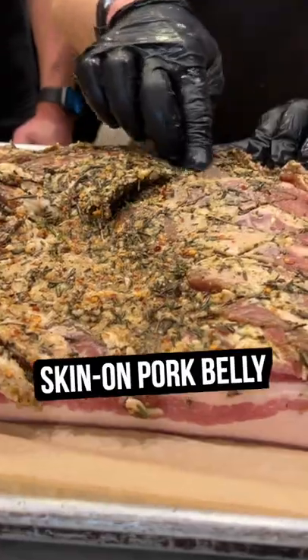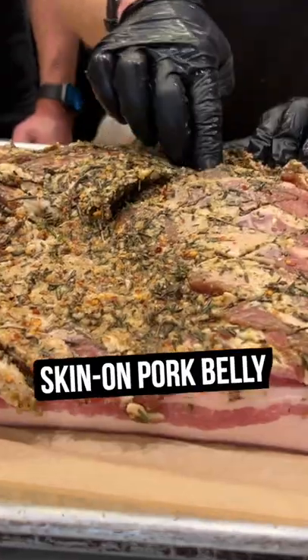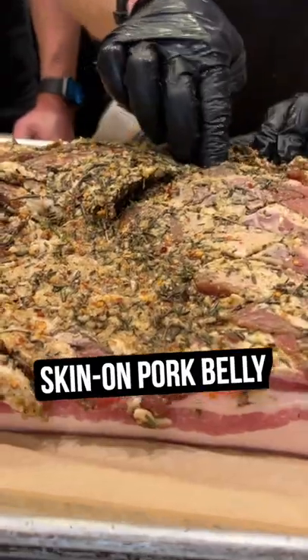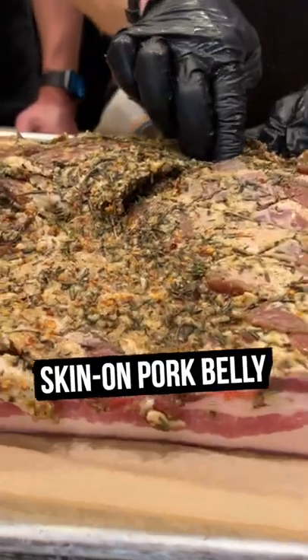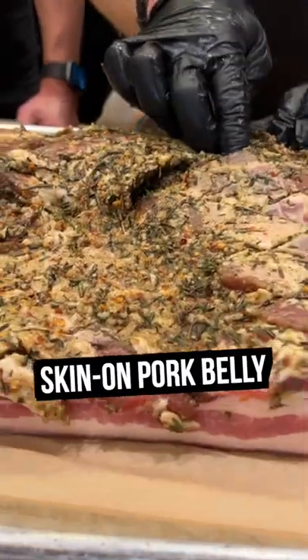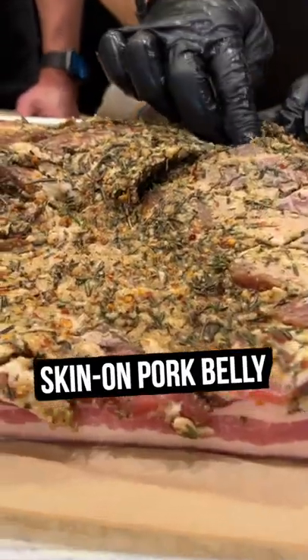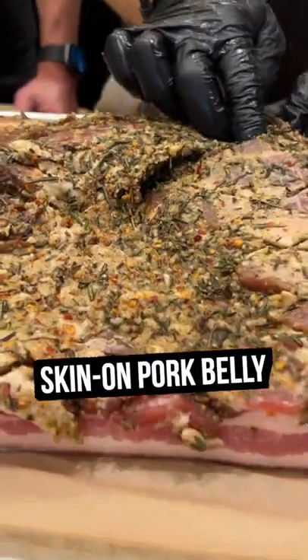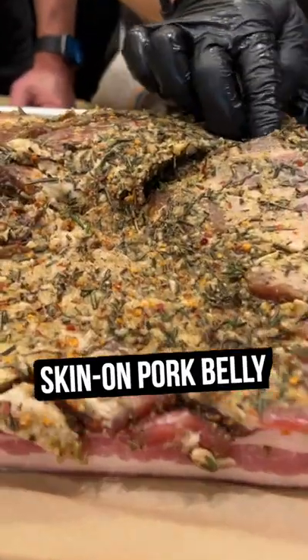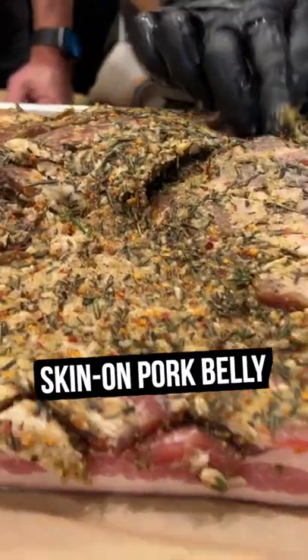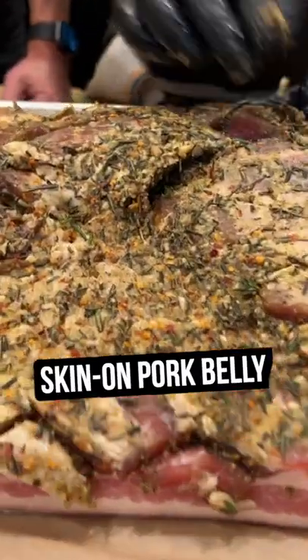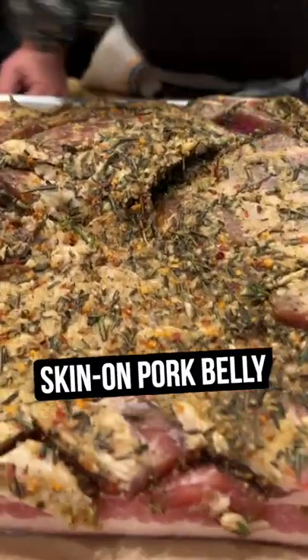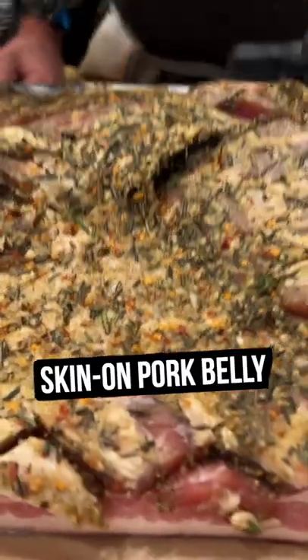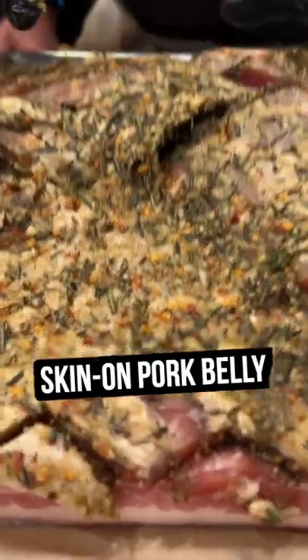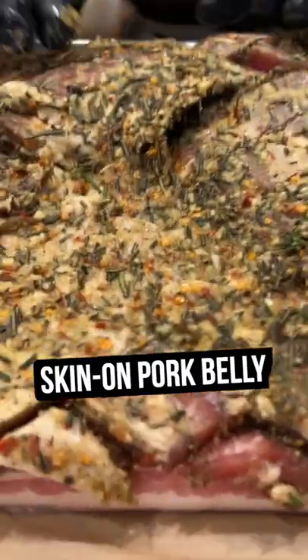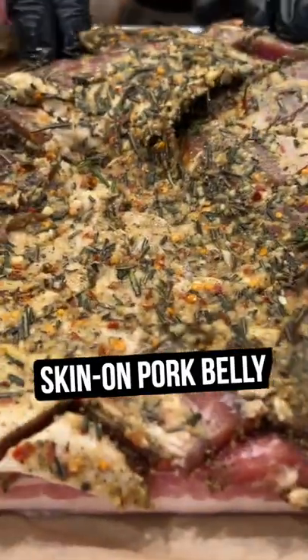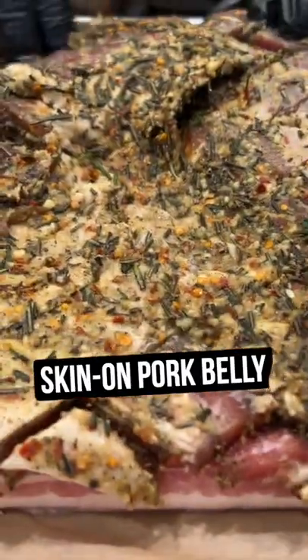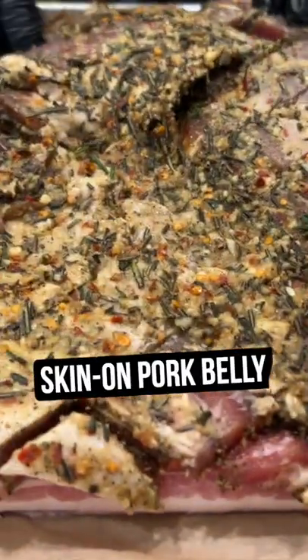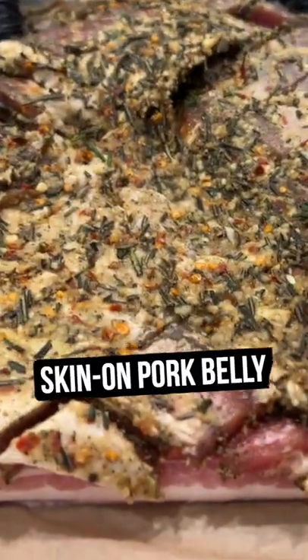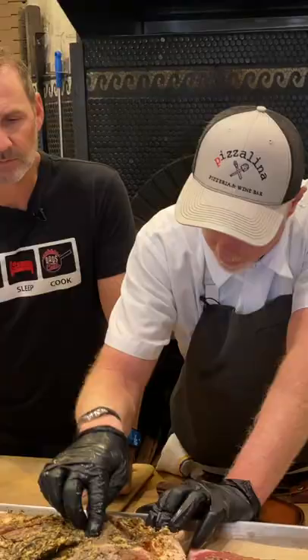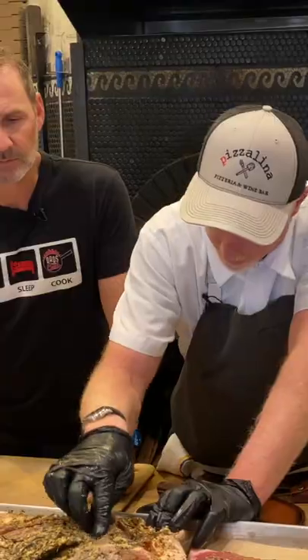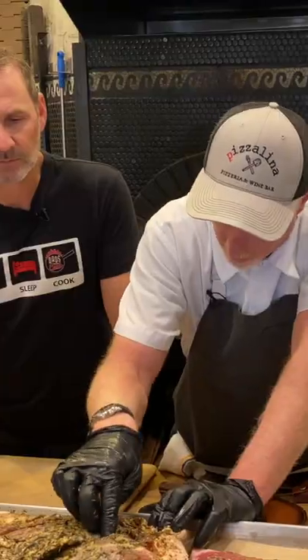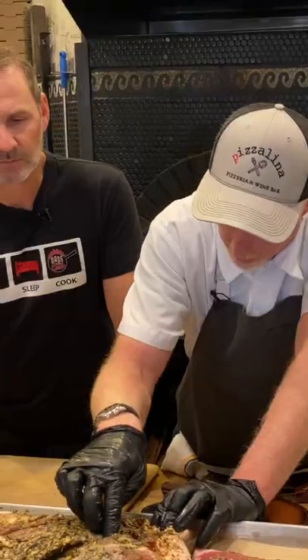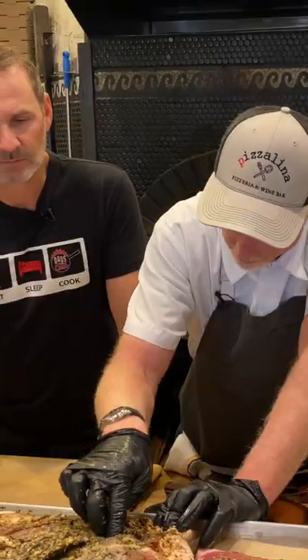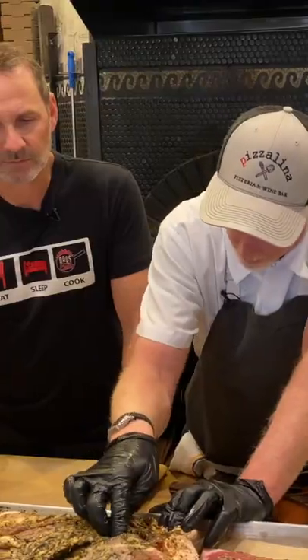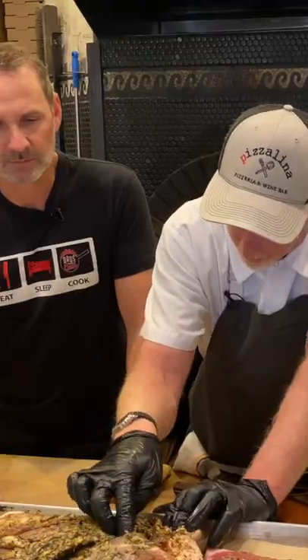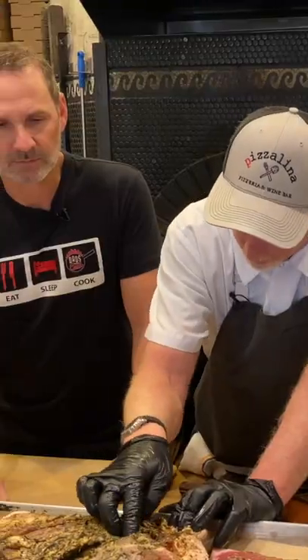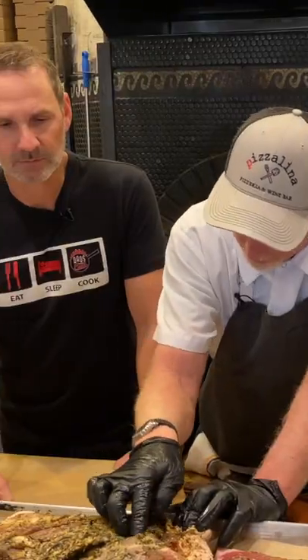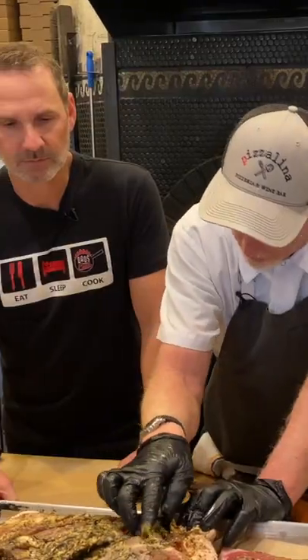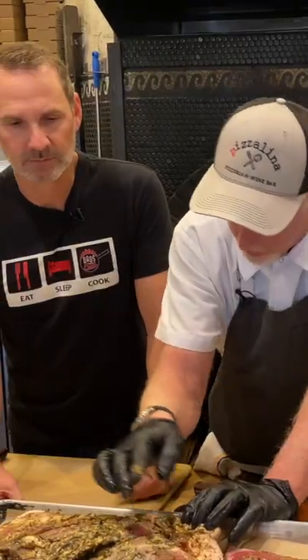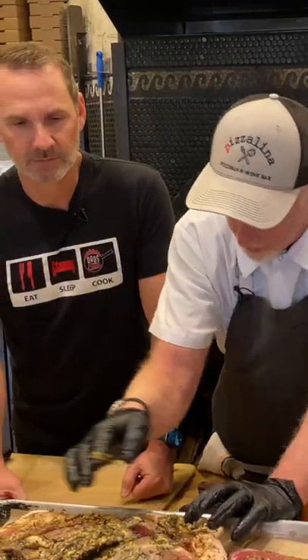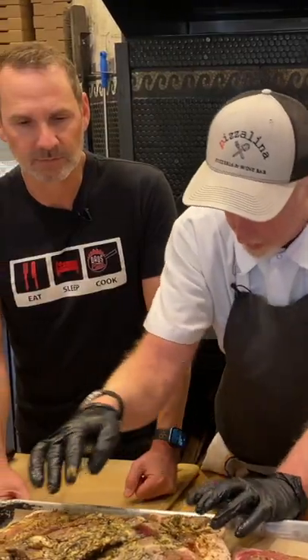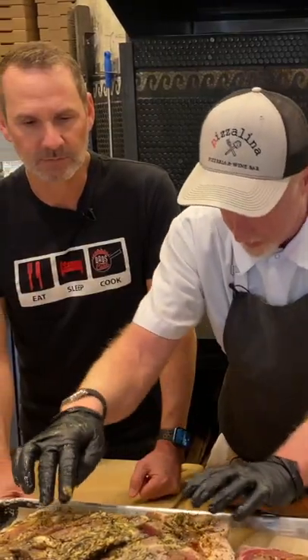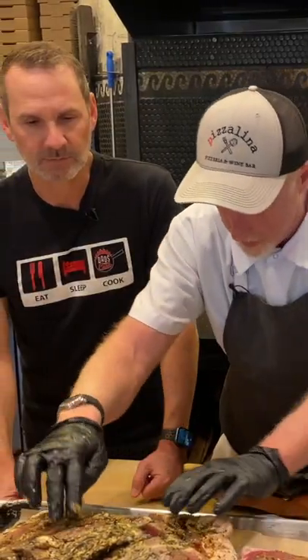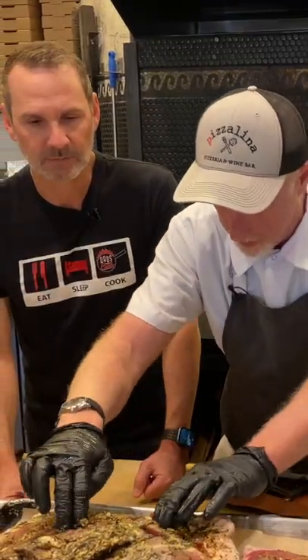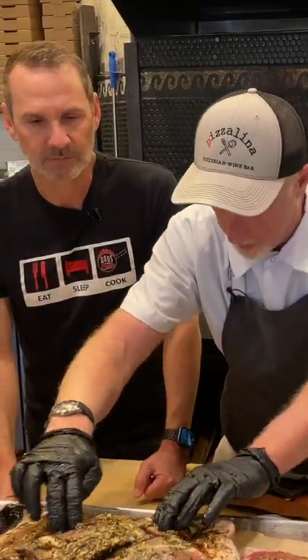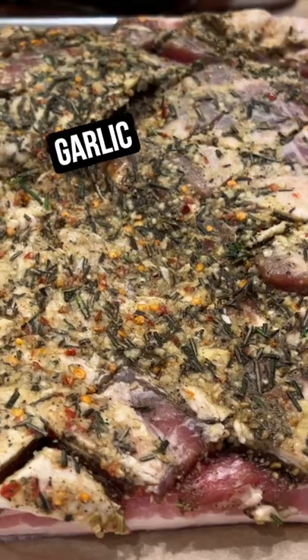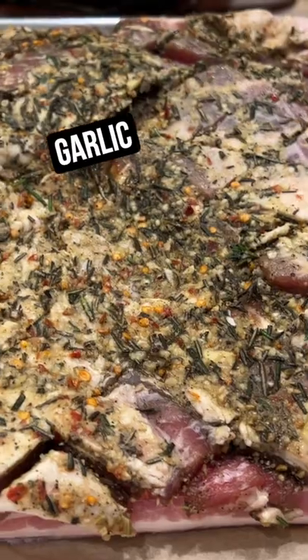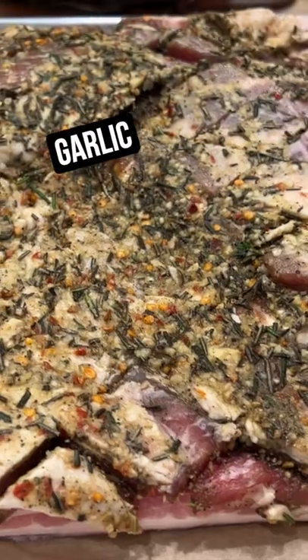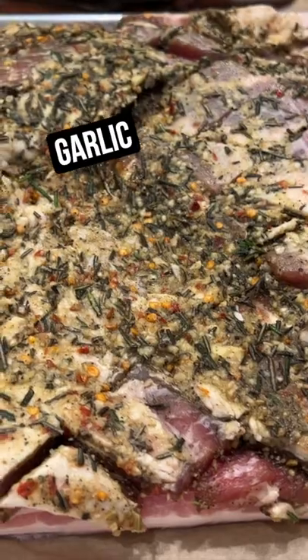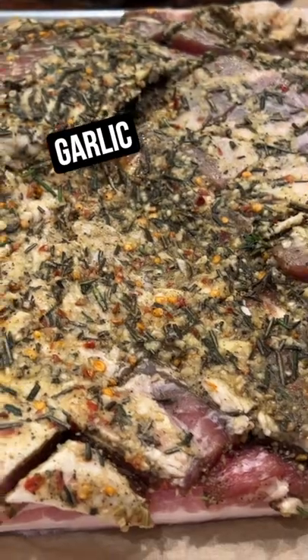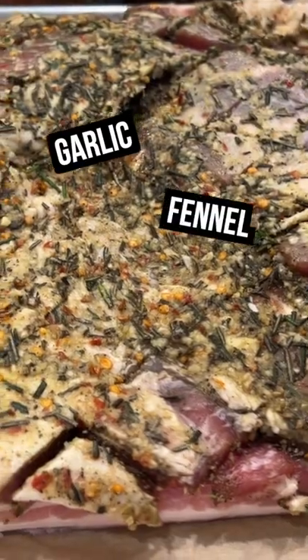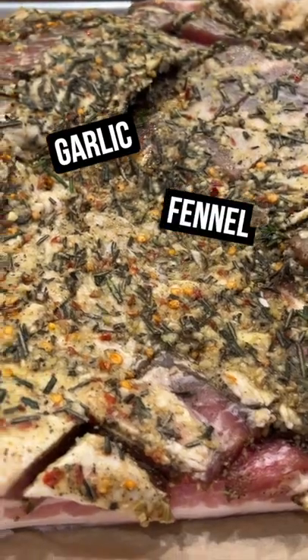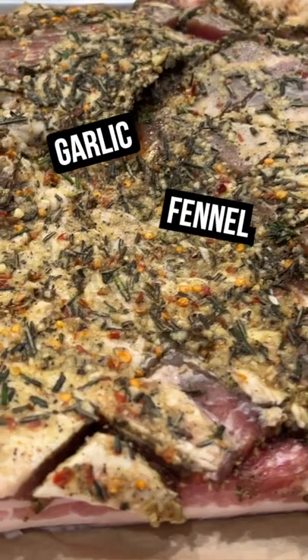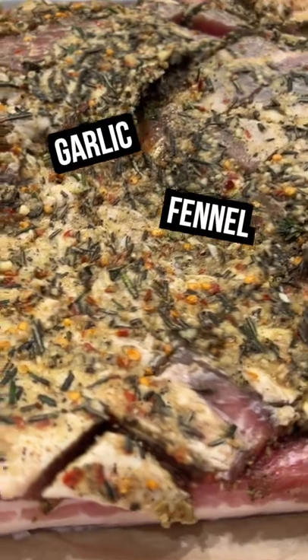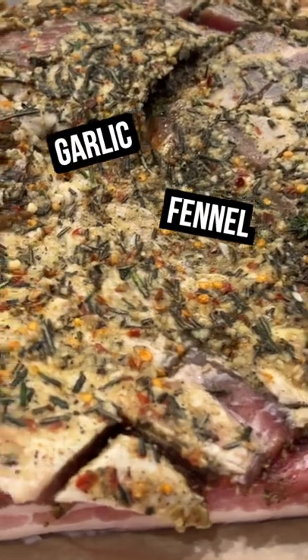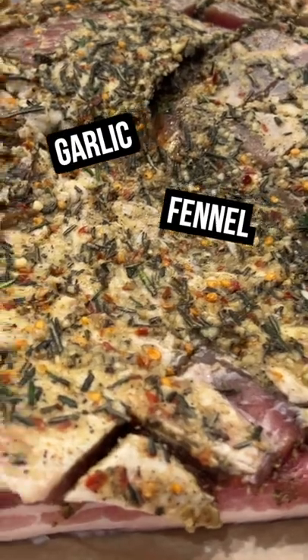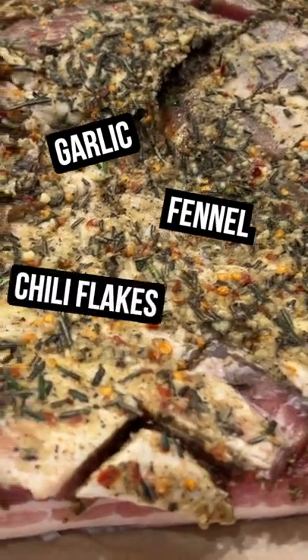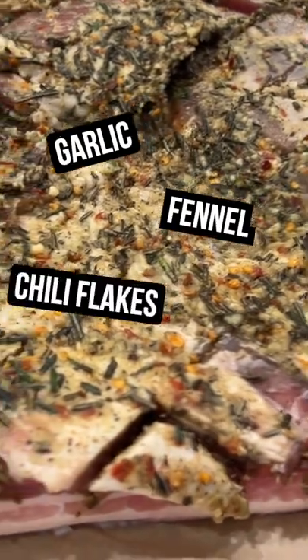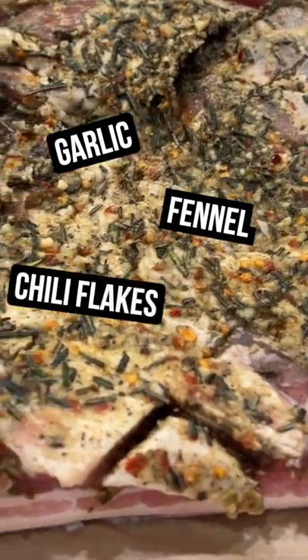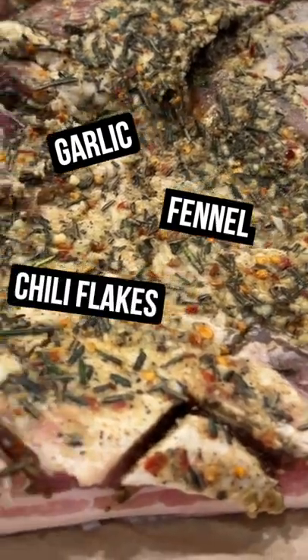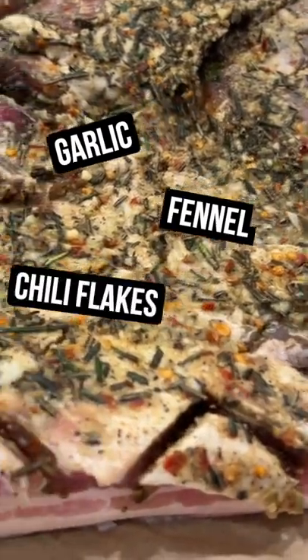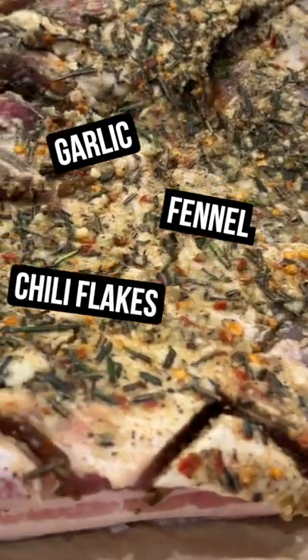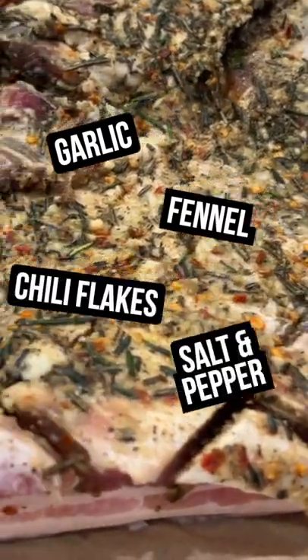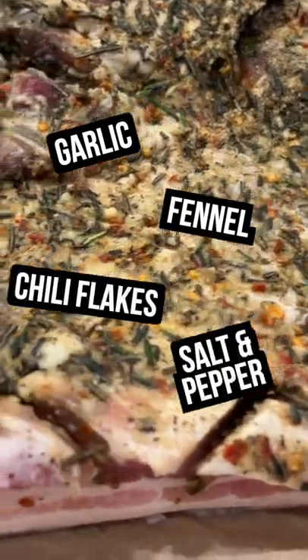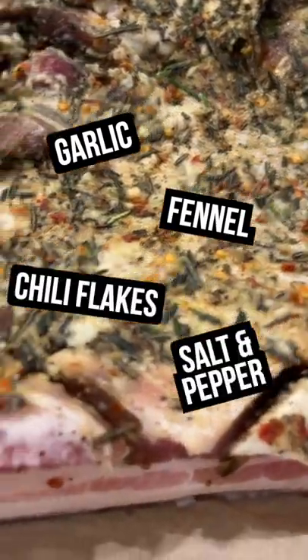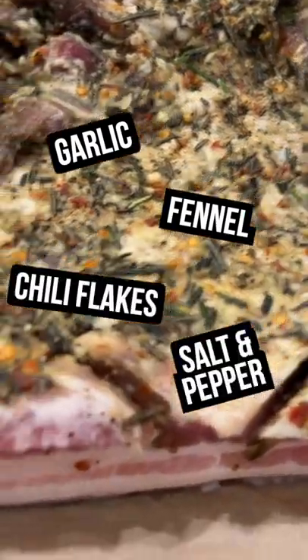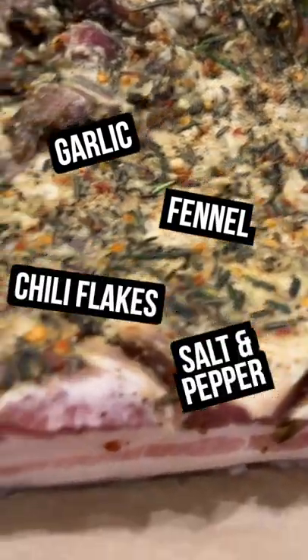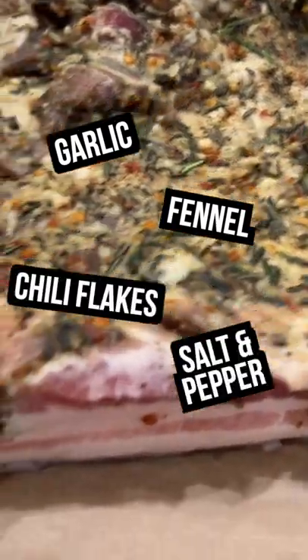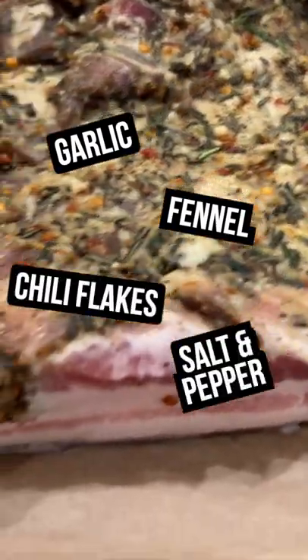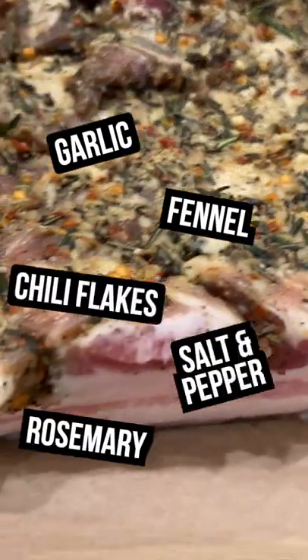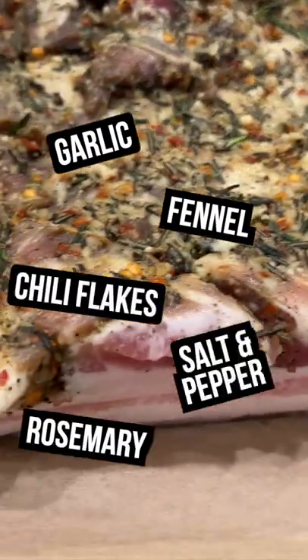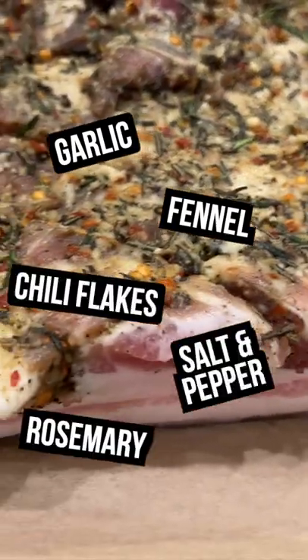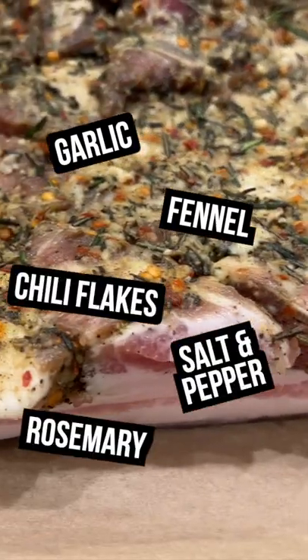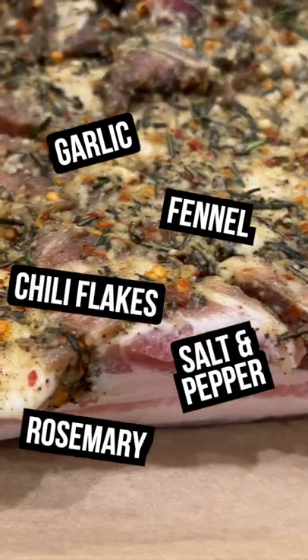This is a skin-on pork belly. You want to rub all your seasonings in — garlic, fennel seed, chili flakes, salt and pepper, and rosemary.